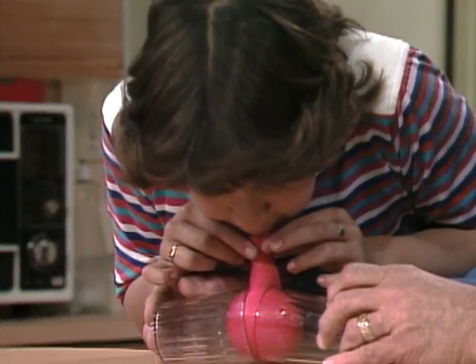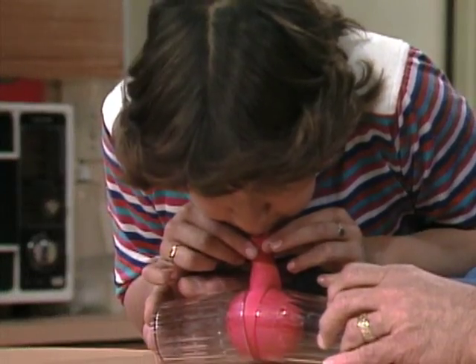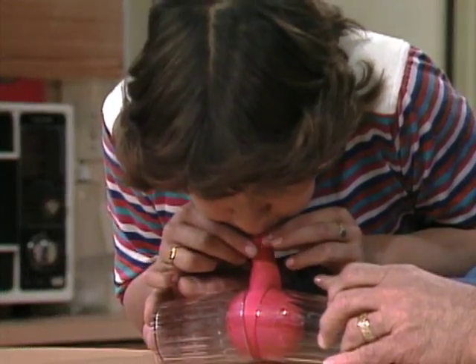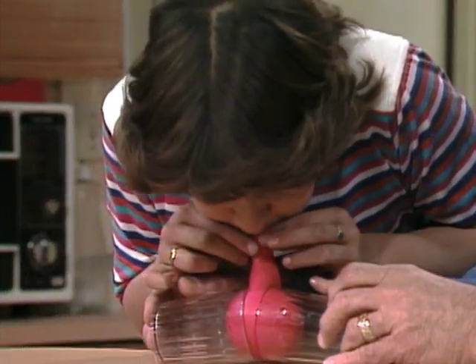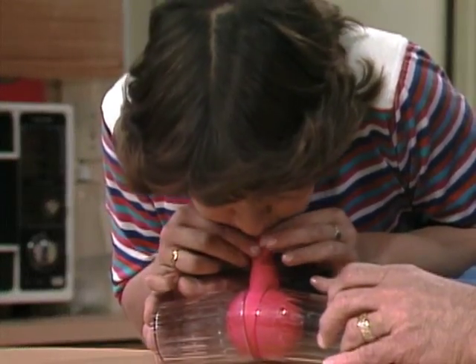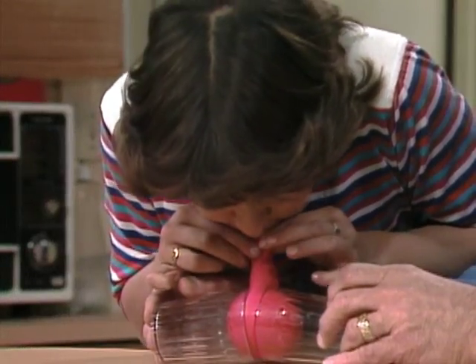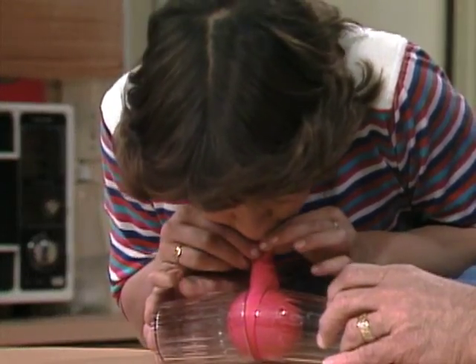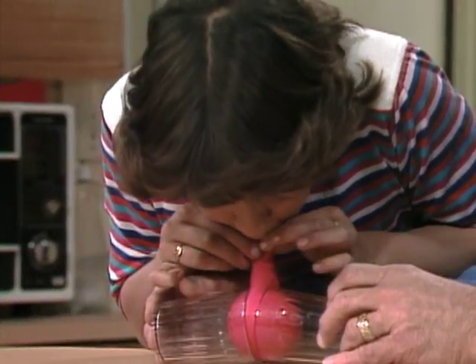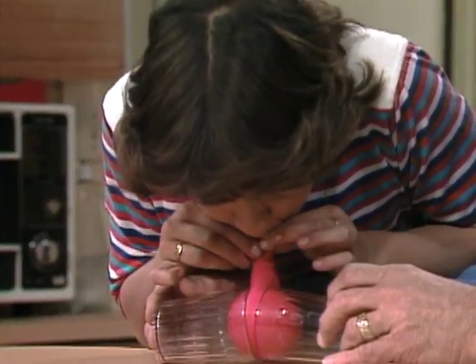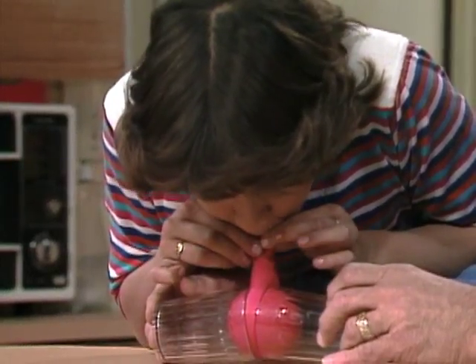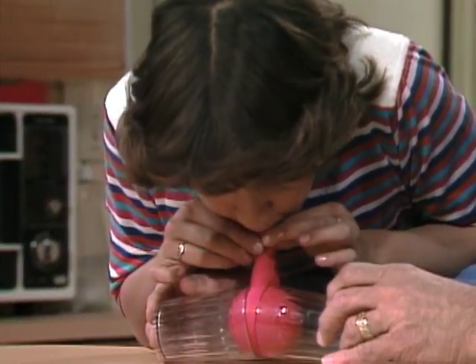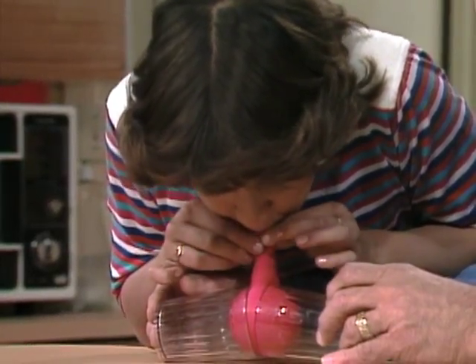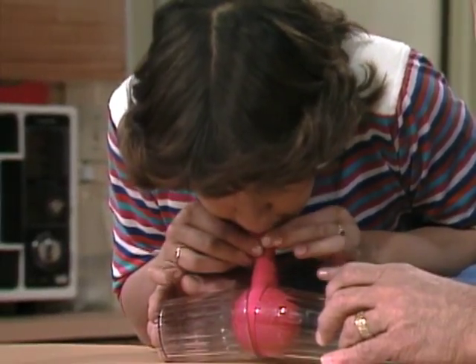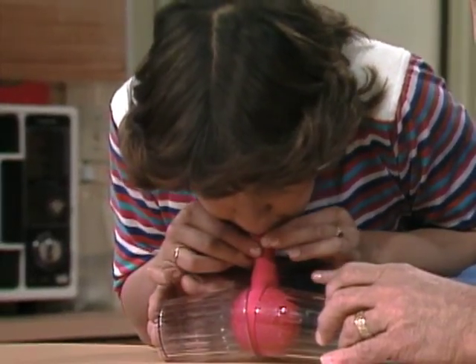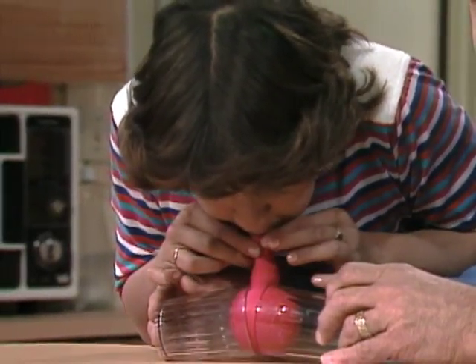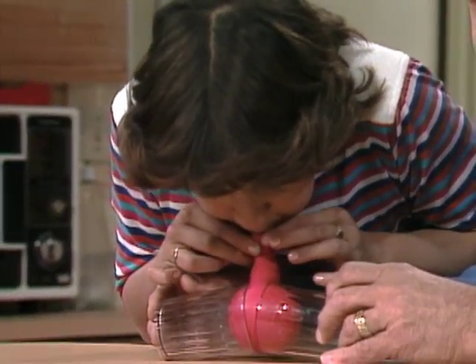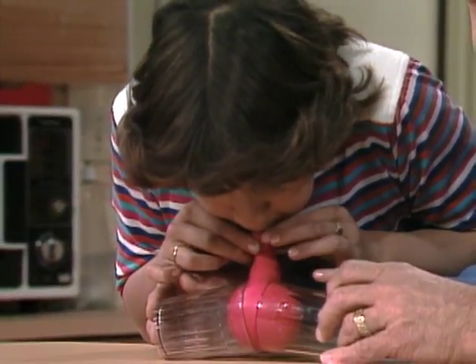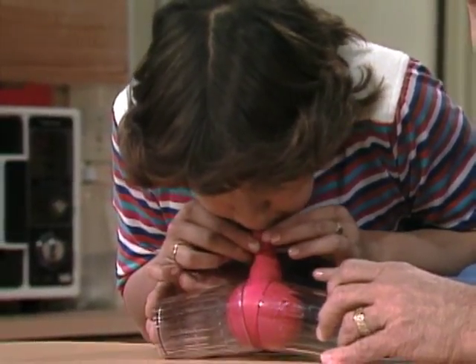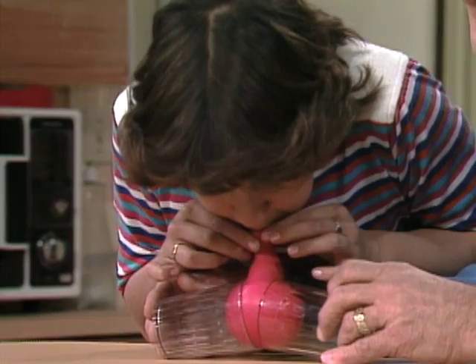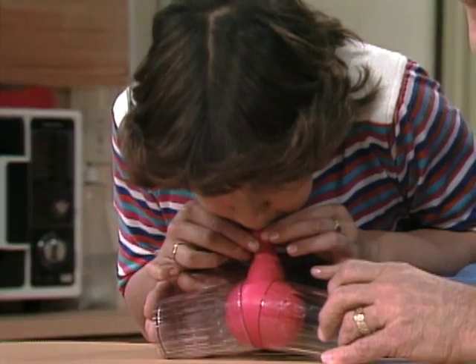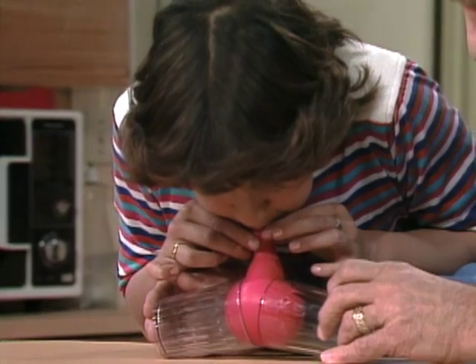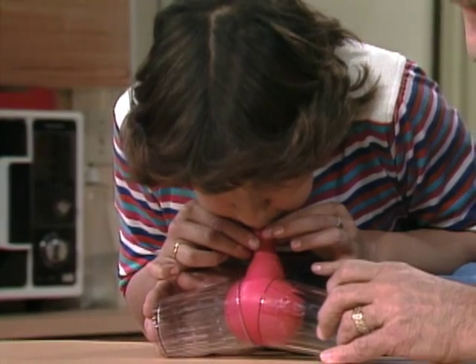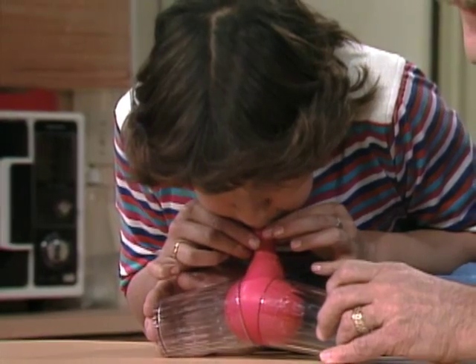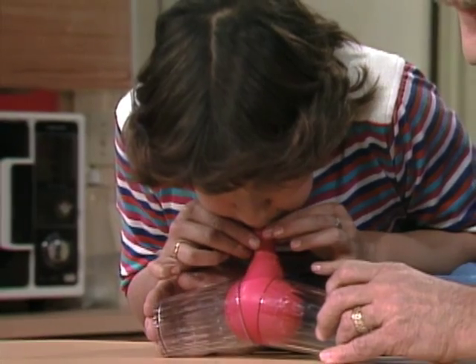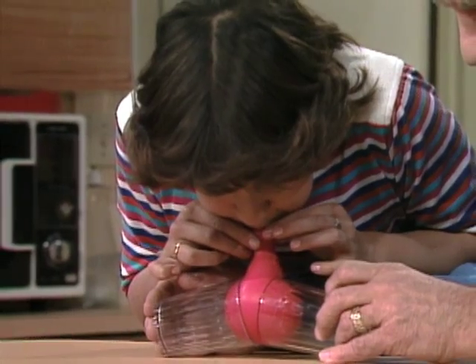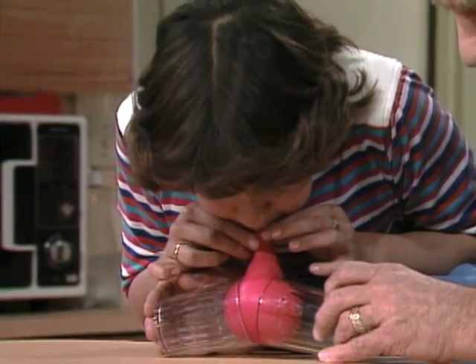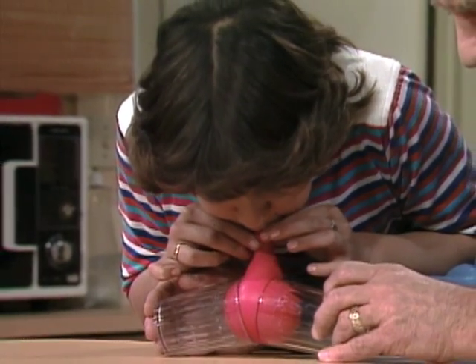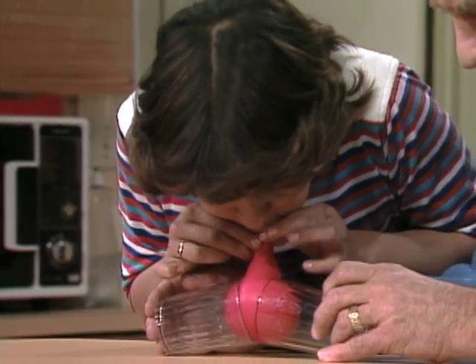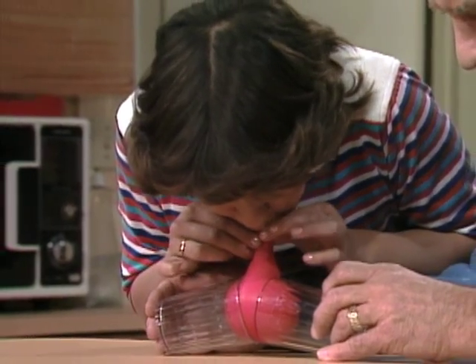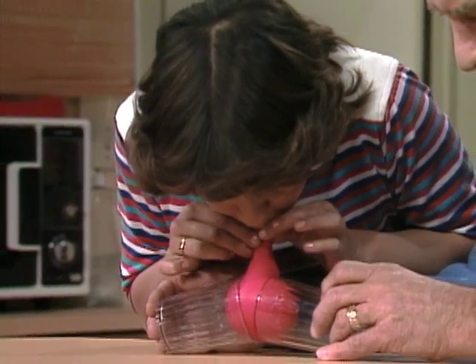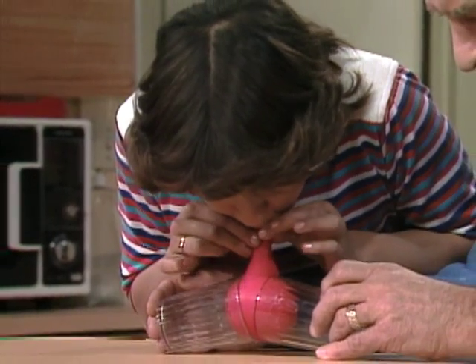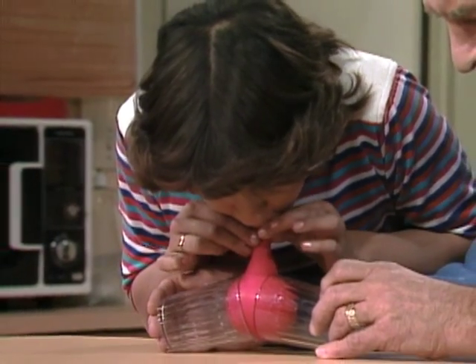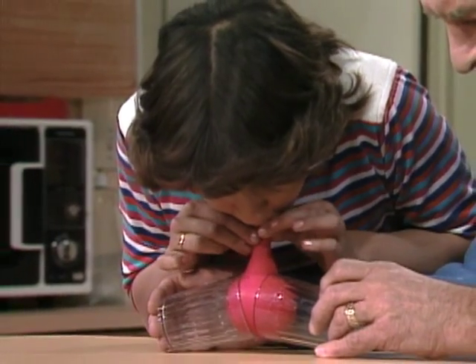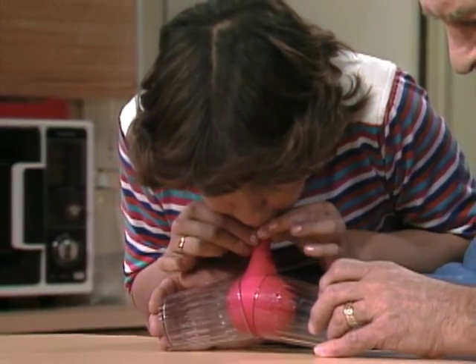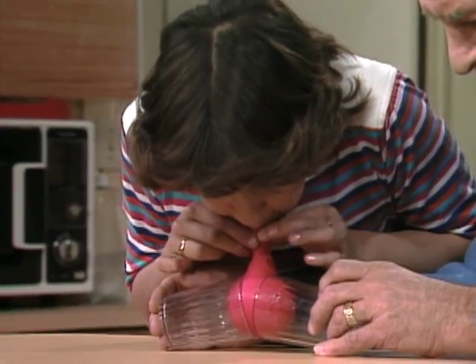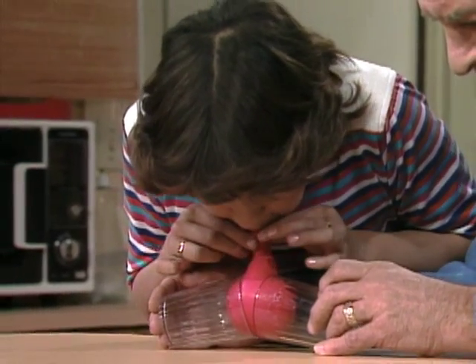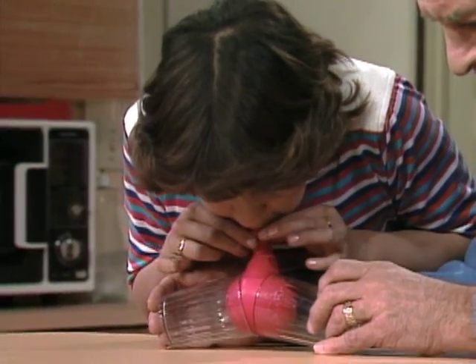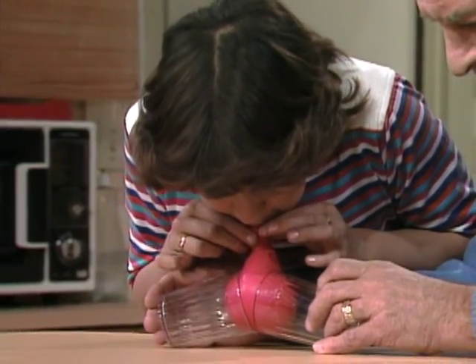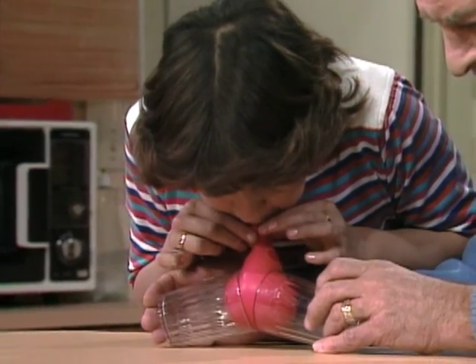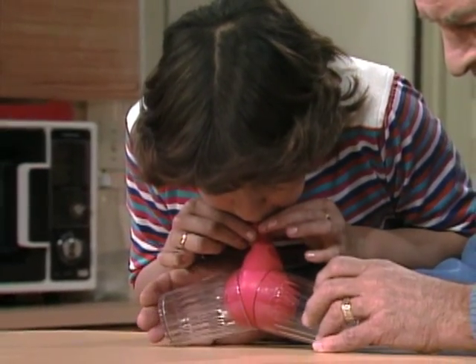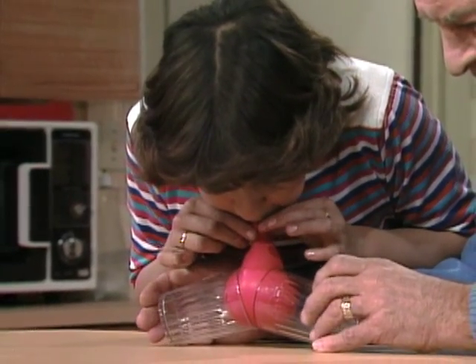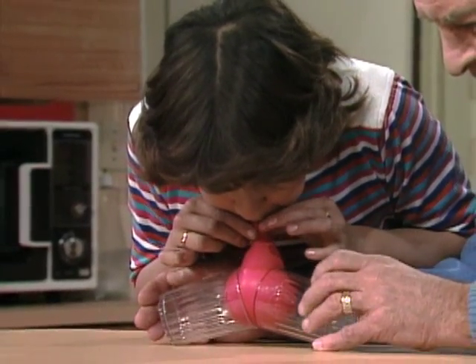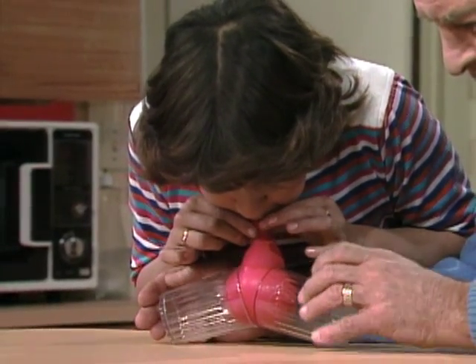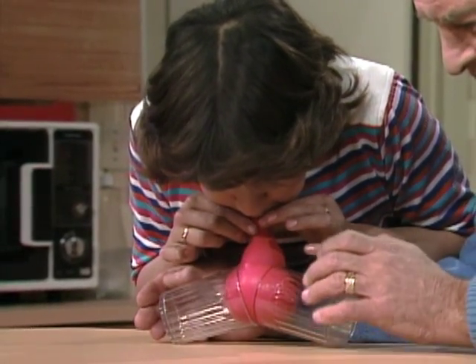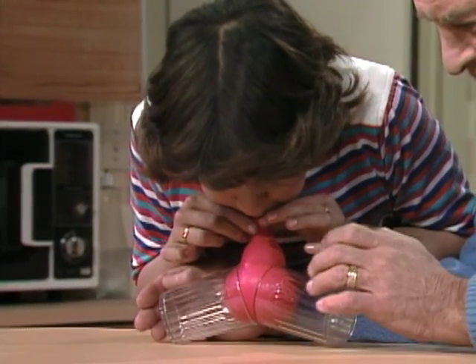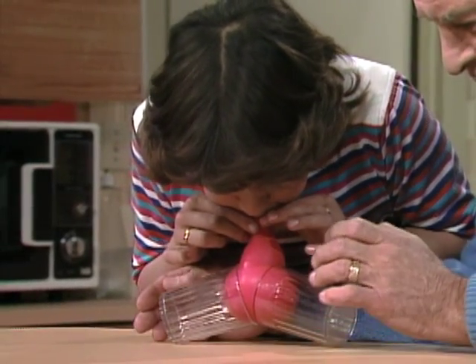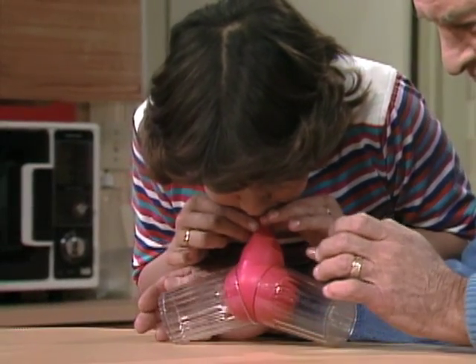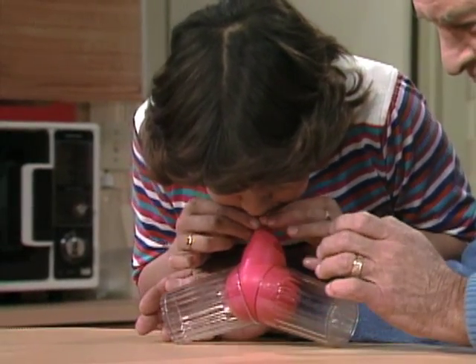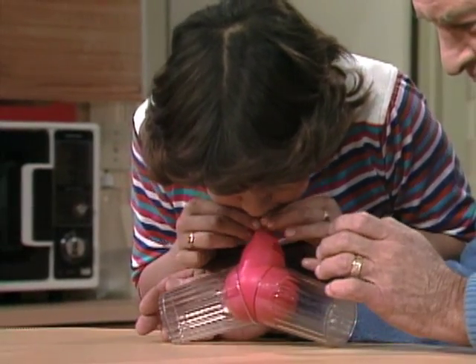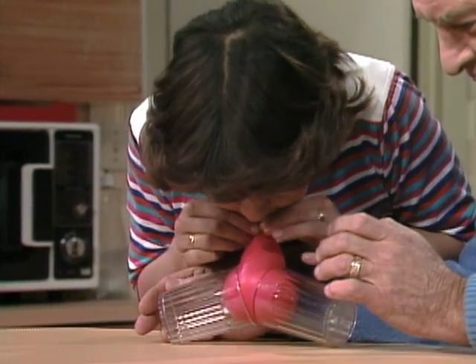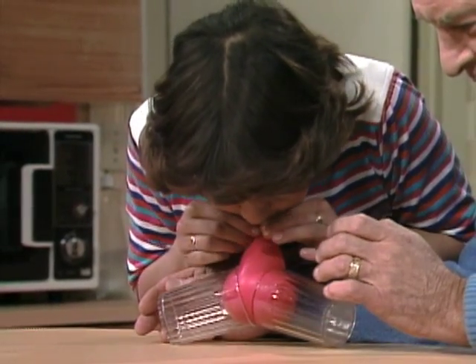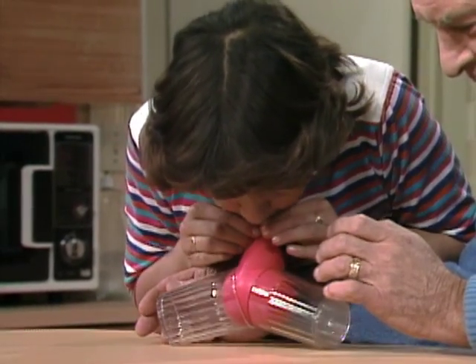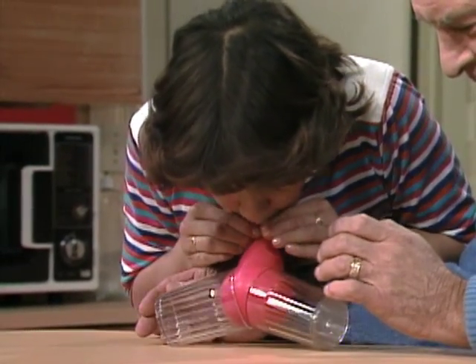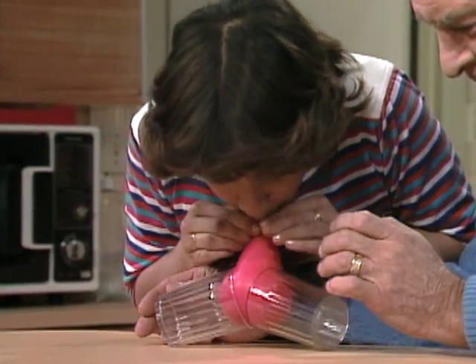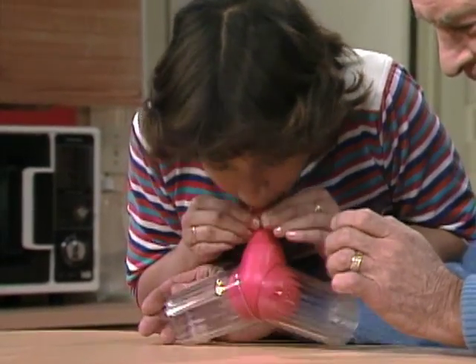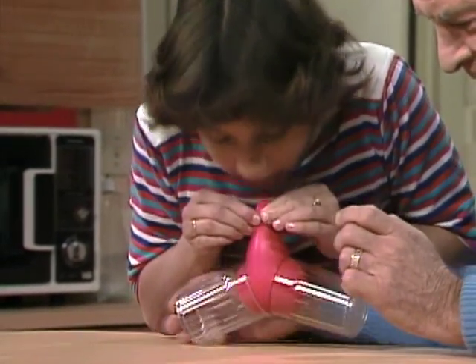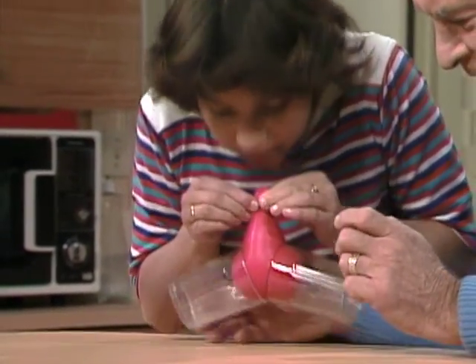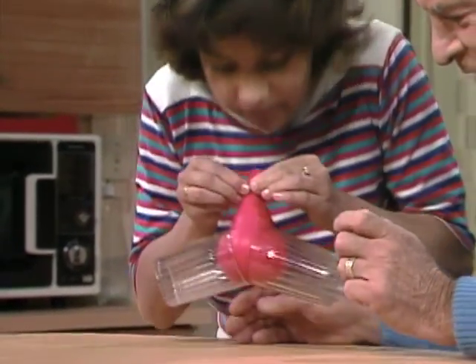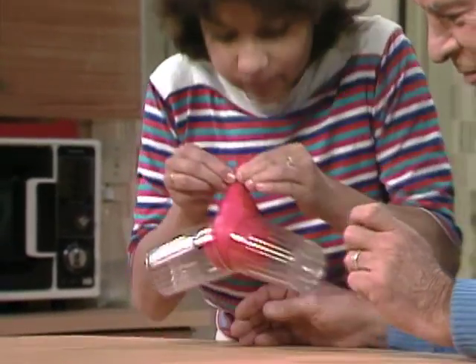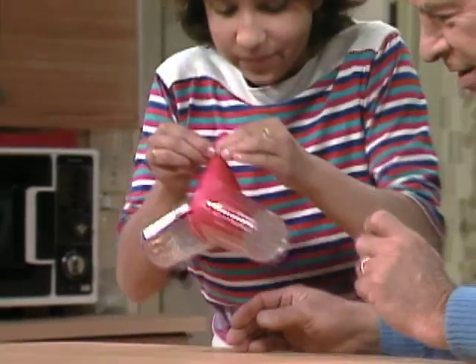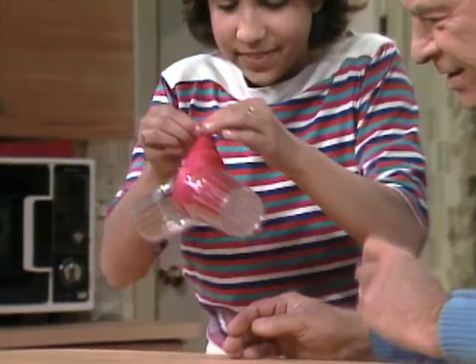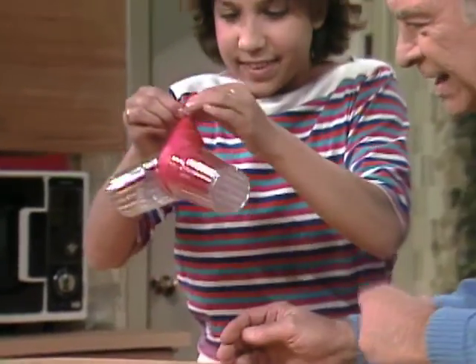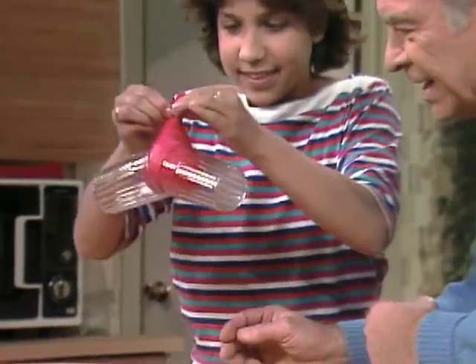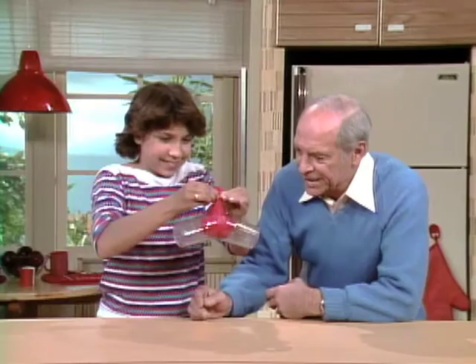Keep blowing. Hard. One more. Okay, now pinch the balloon. Now raise the glasses.